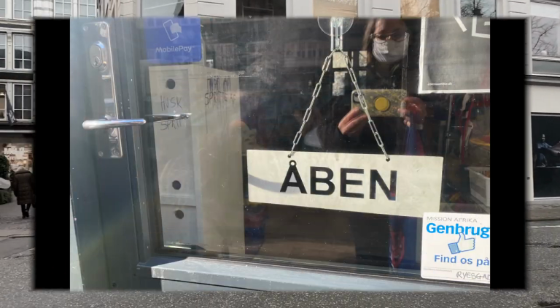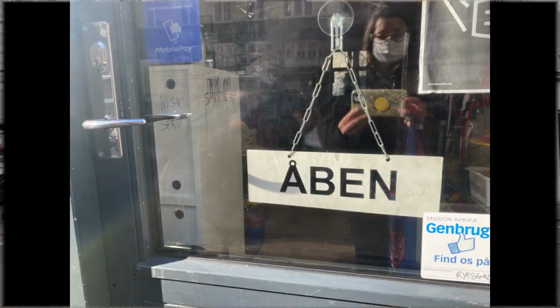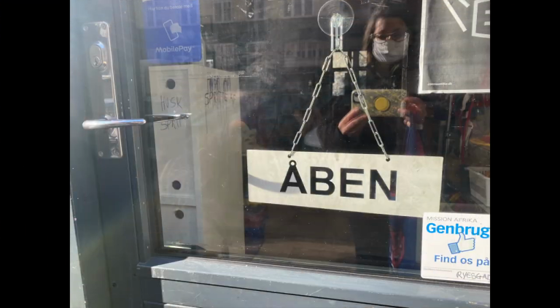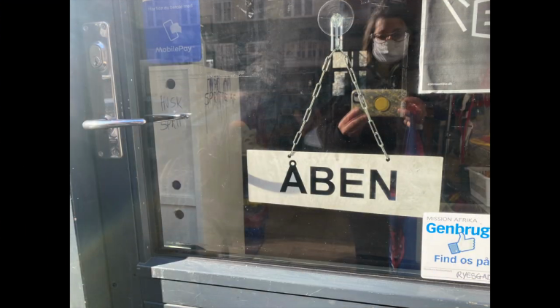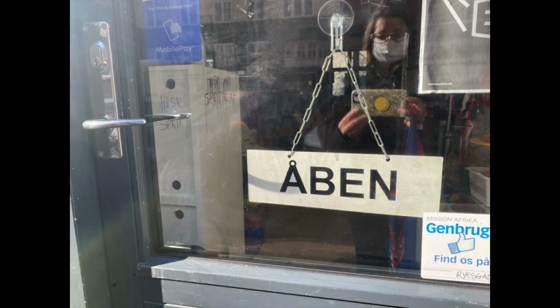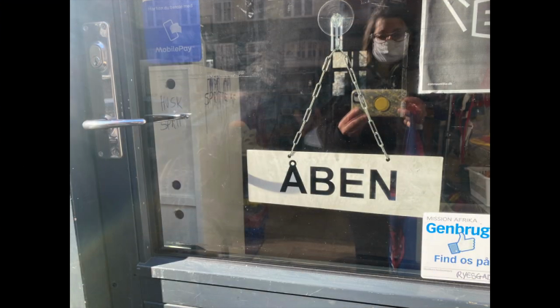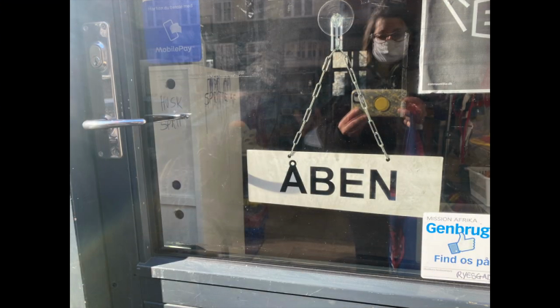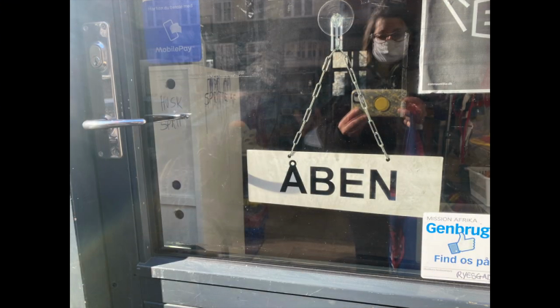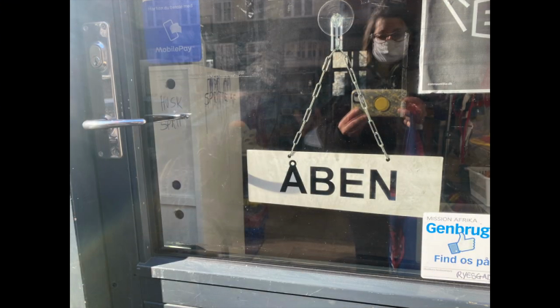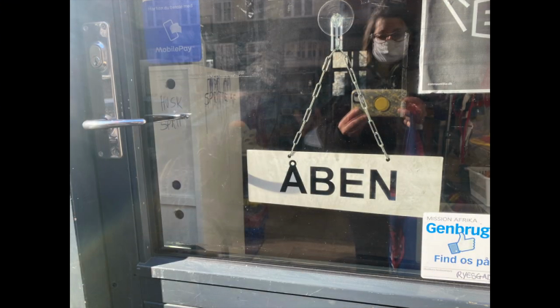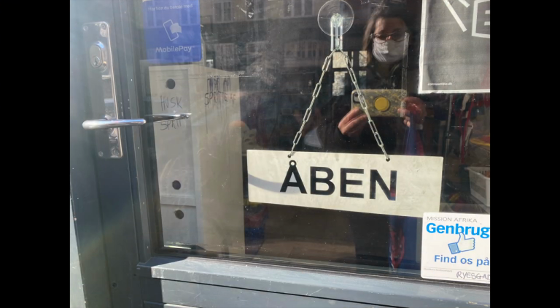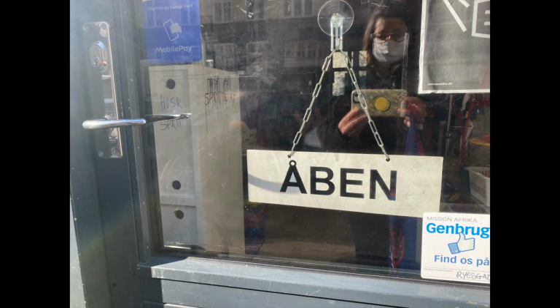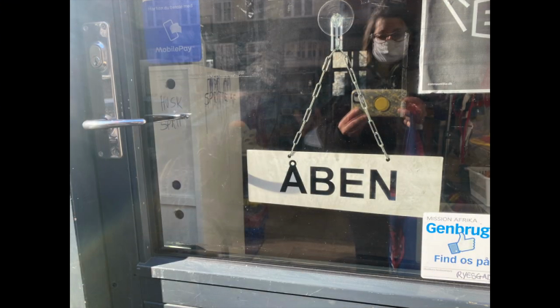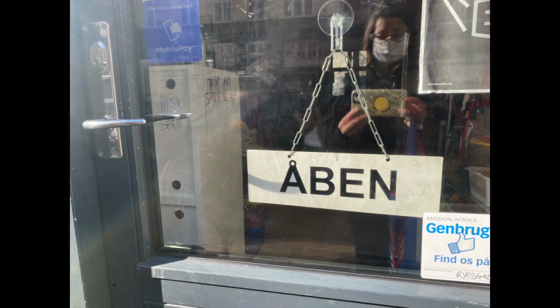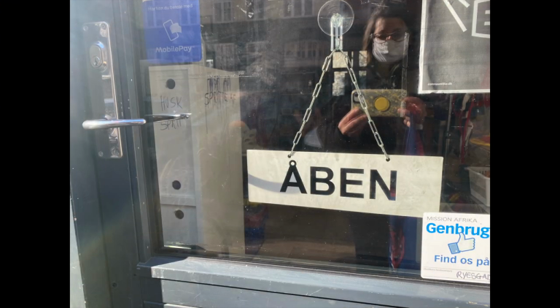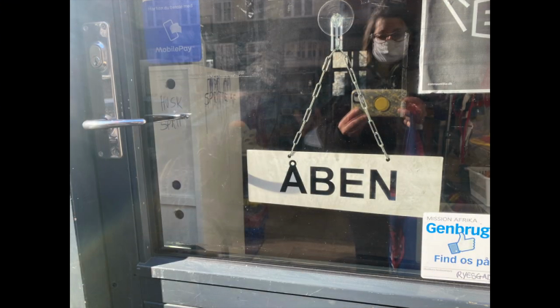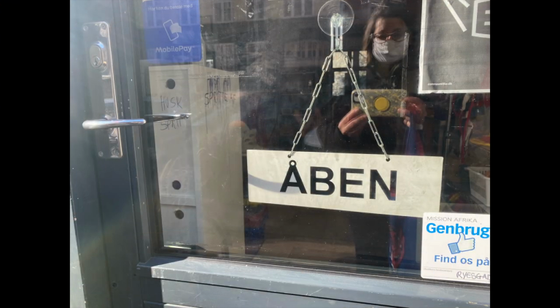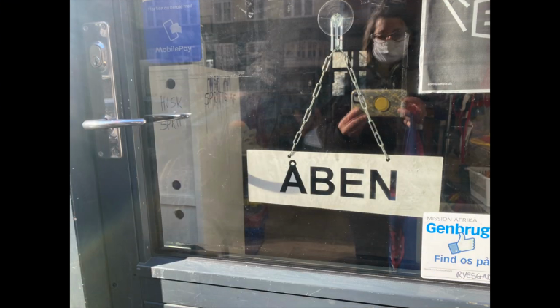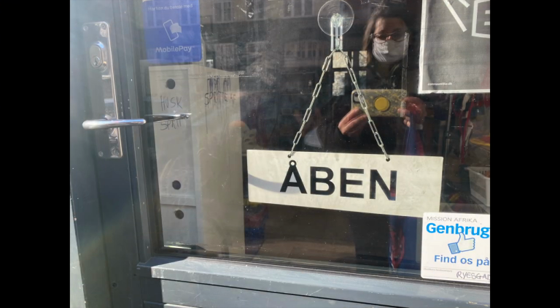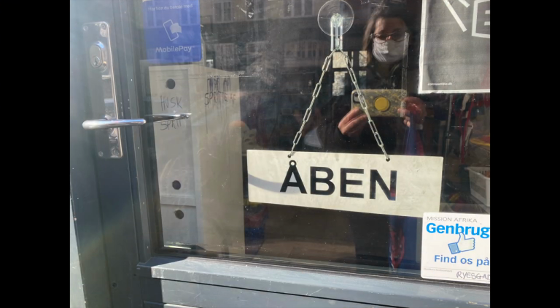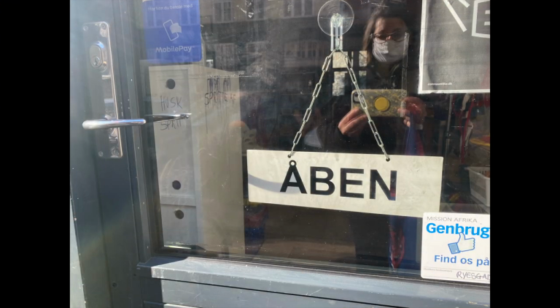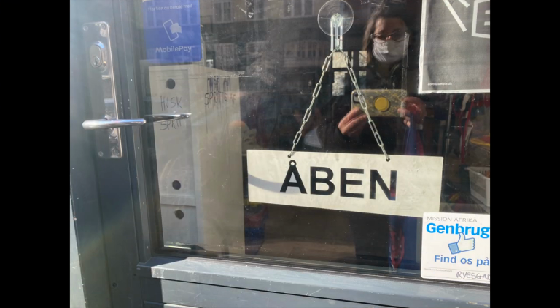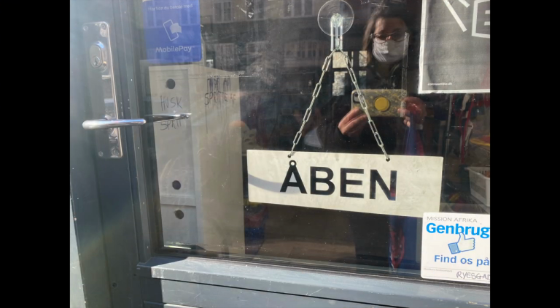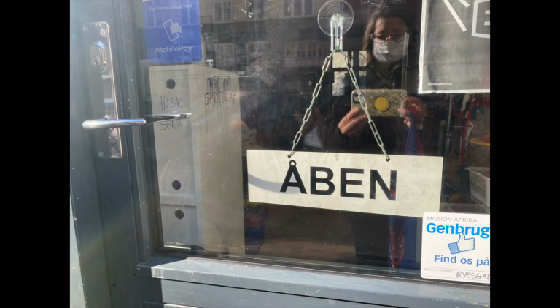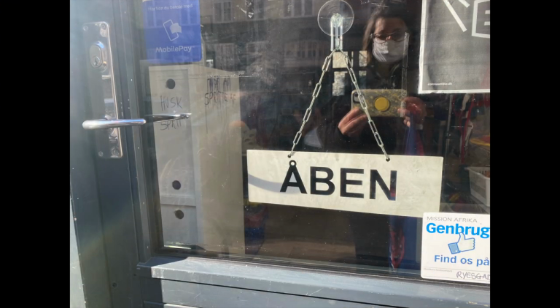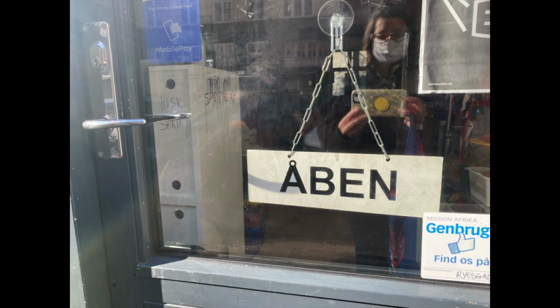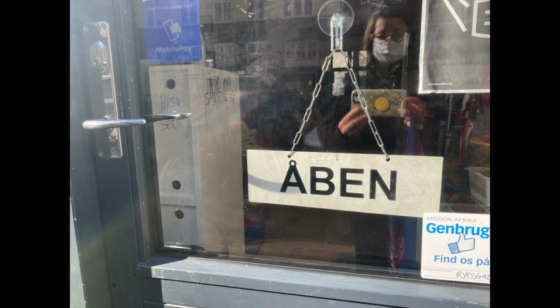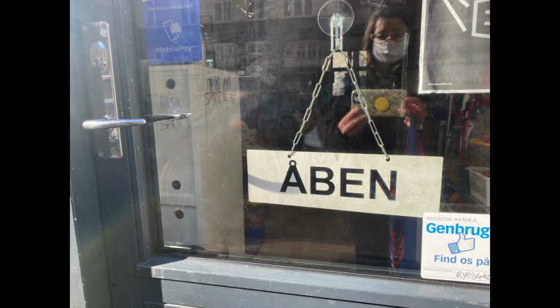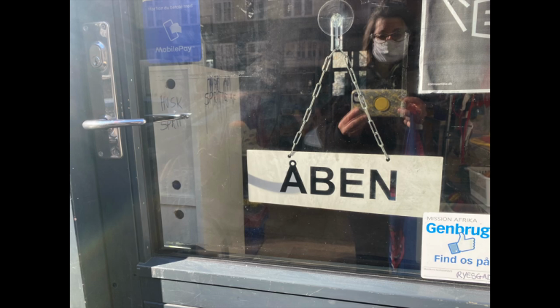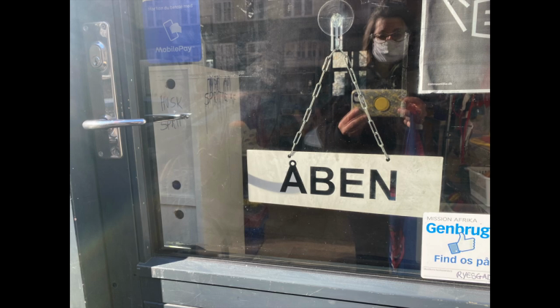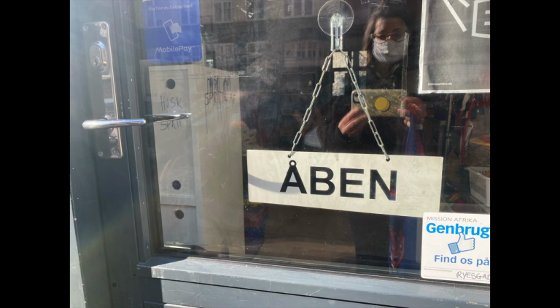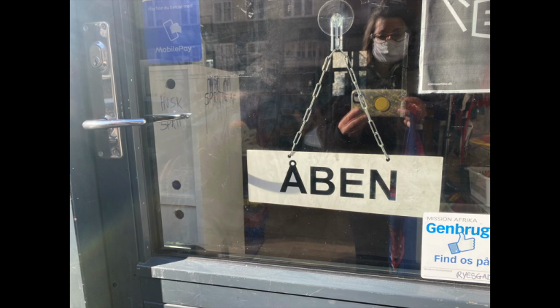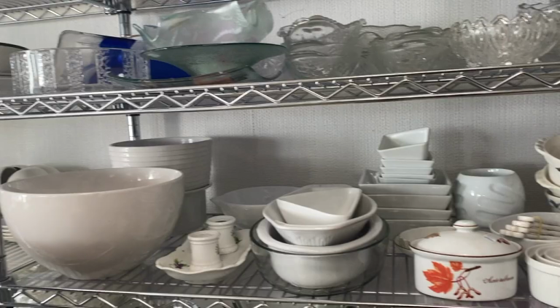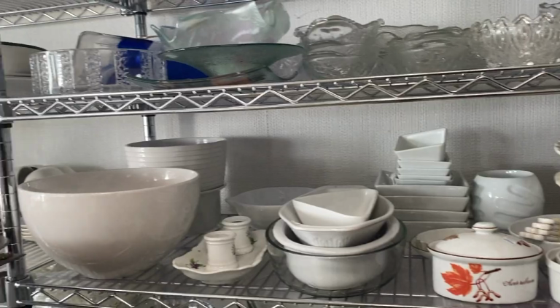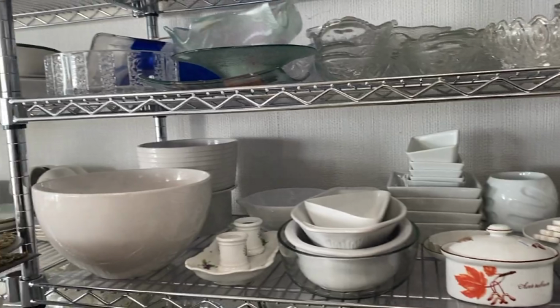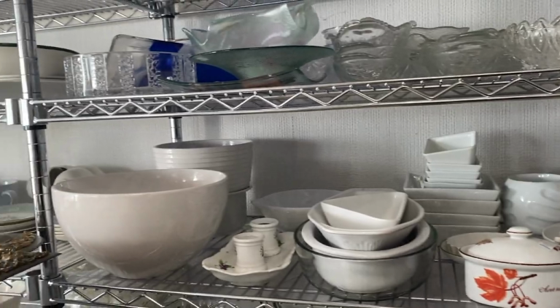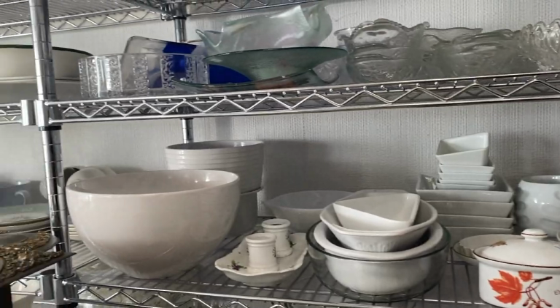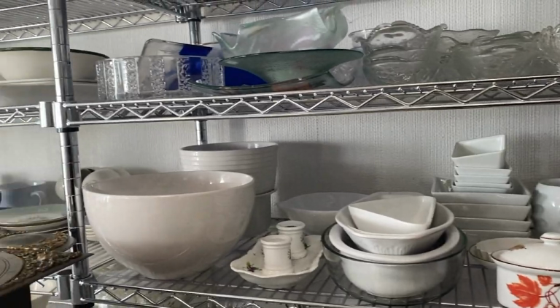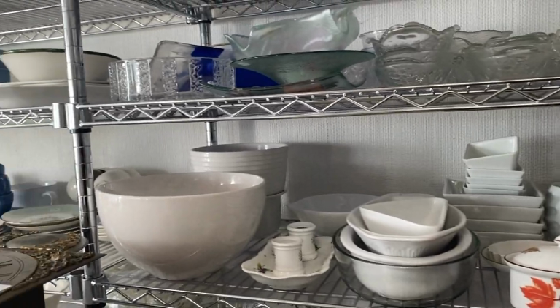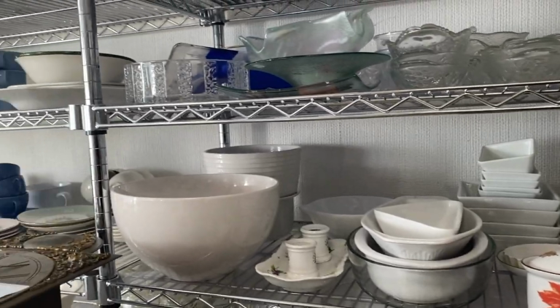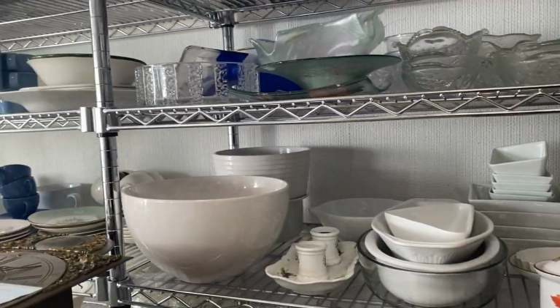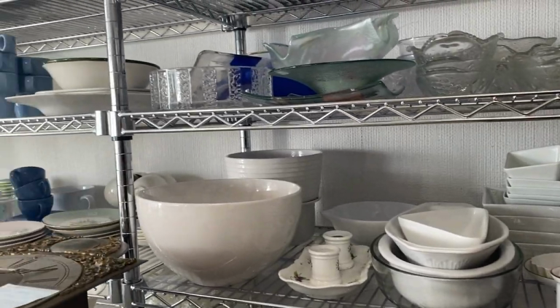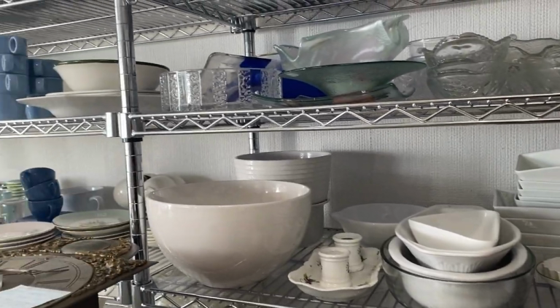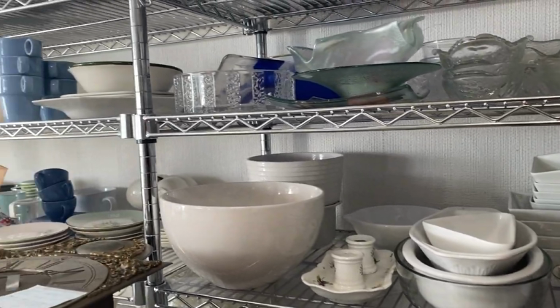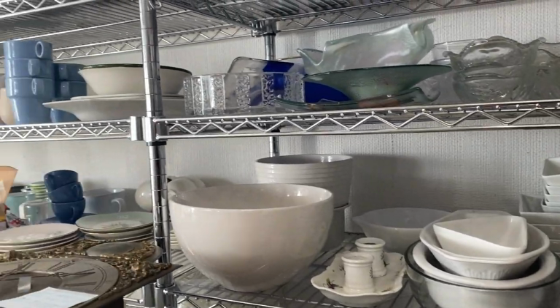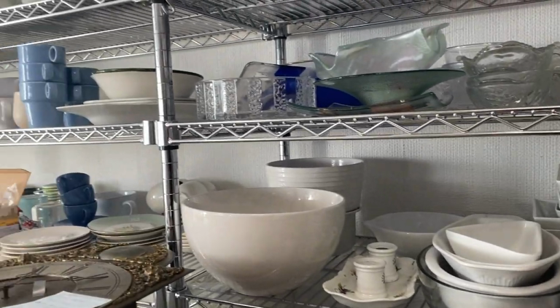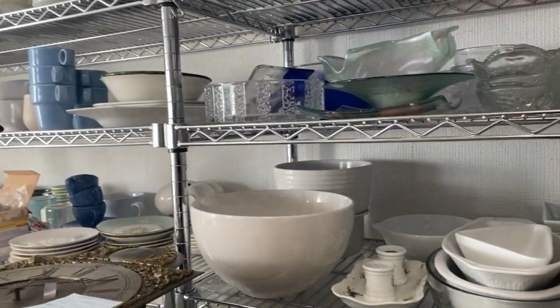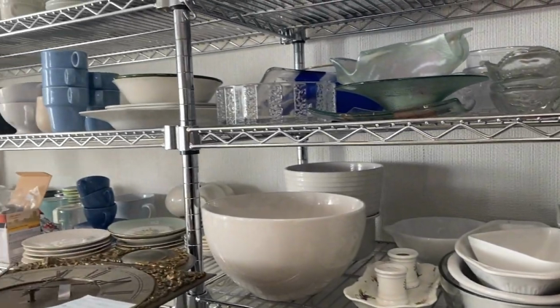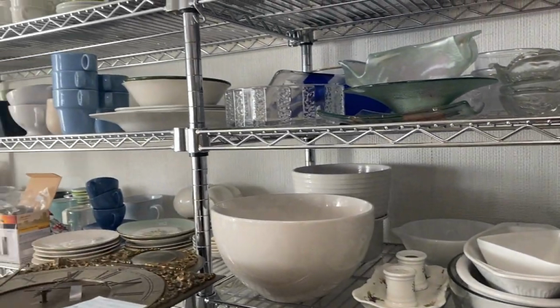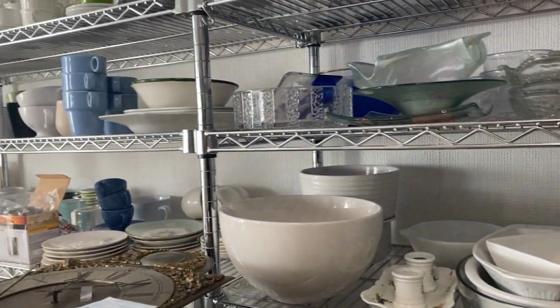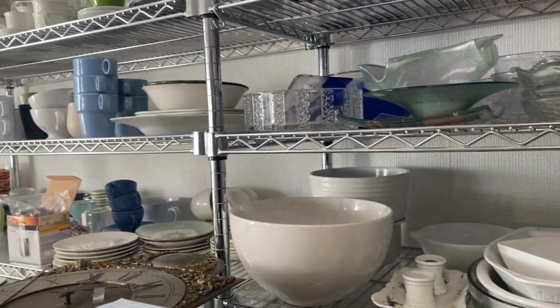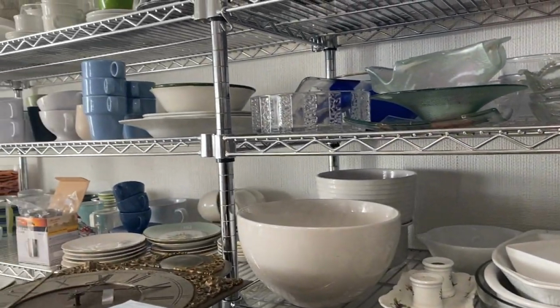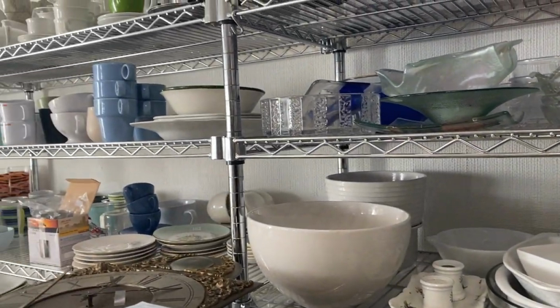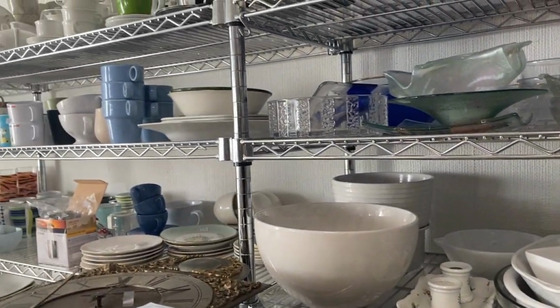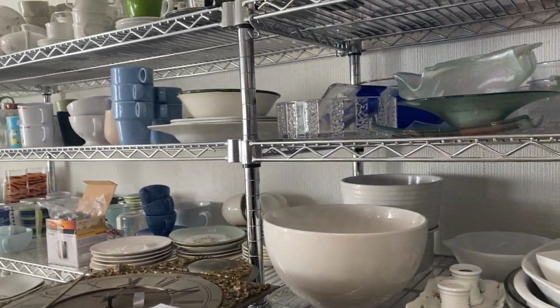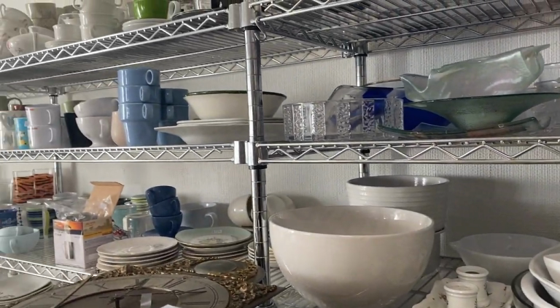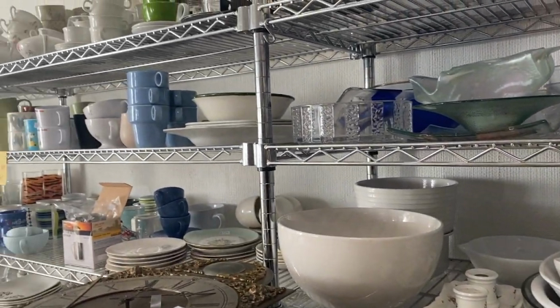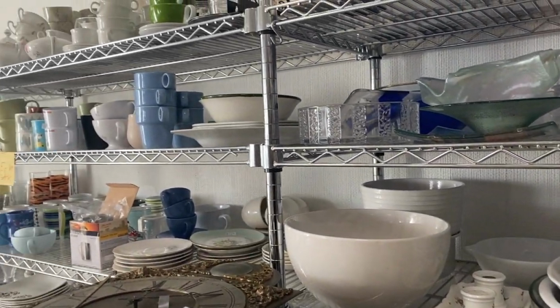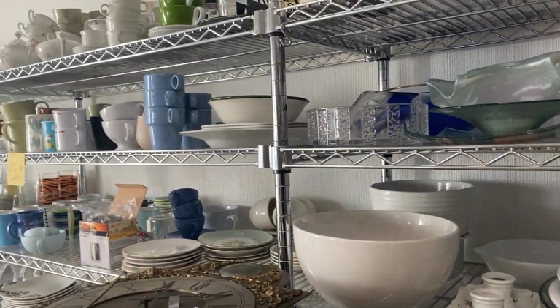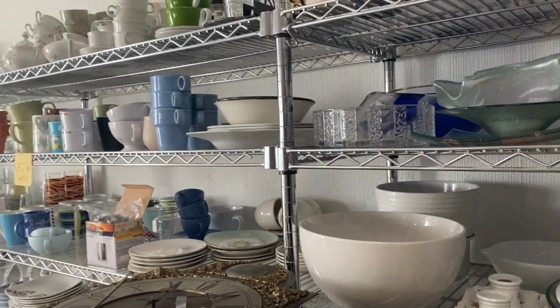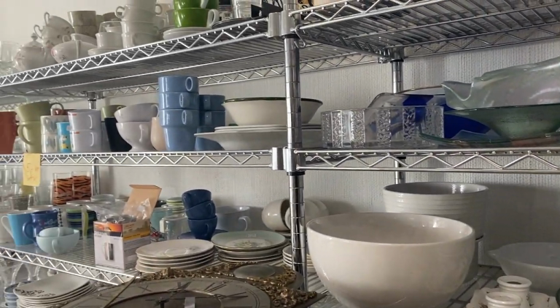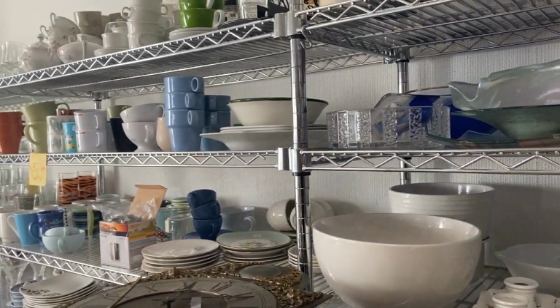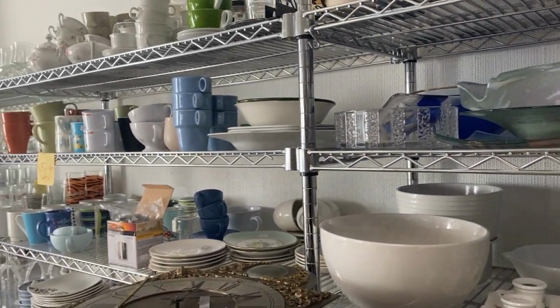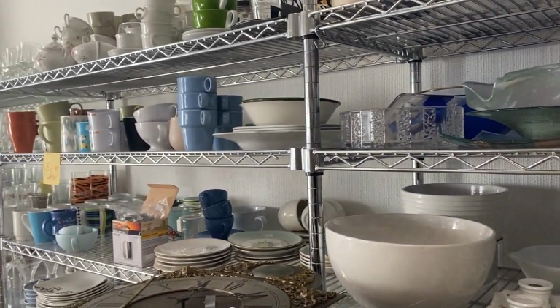So when things finally opened back up, the first thing I wanted to do was to go thrifting. I wanted to go junking and find lots of cool things.